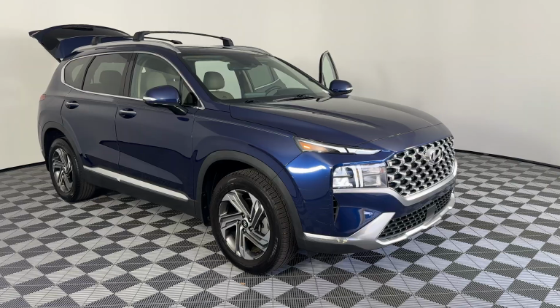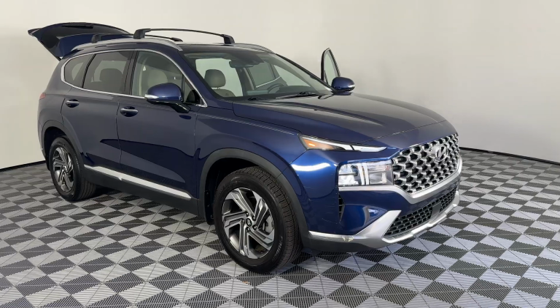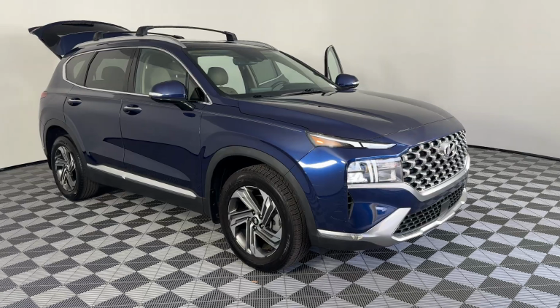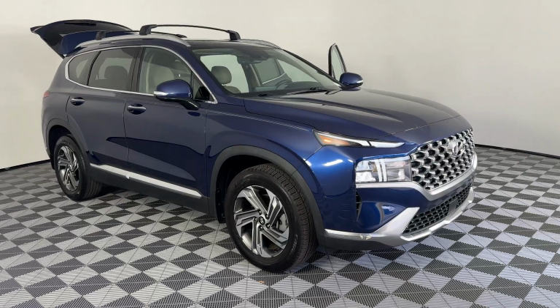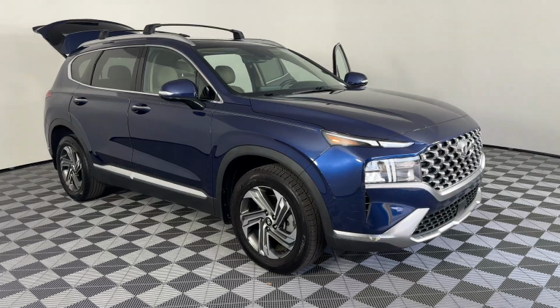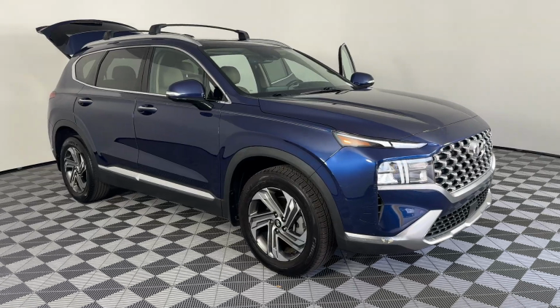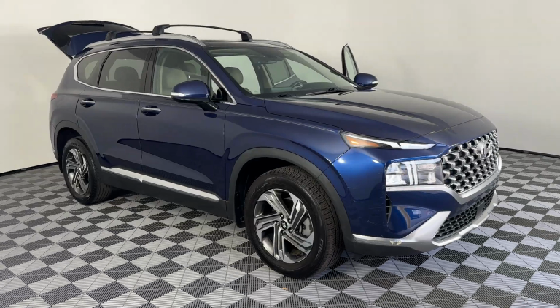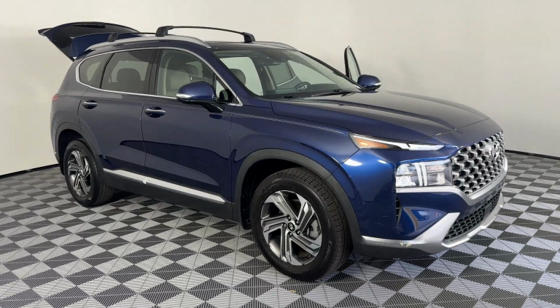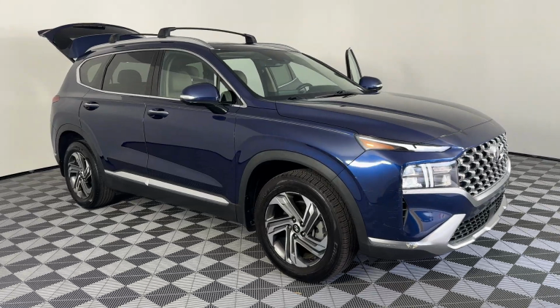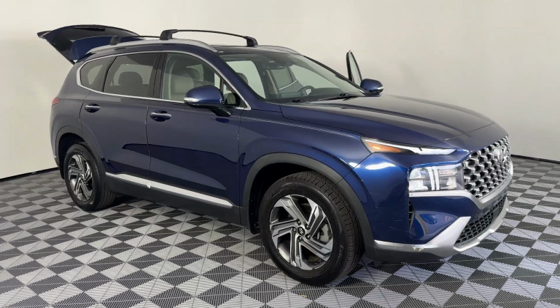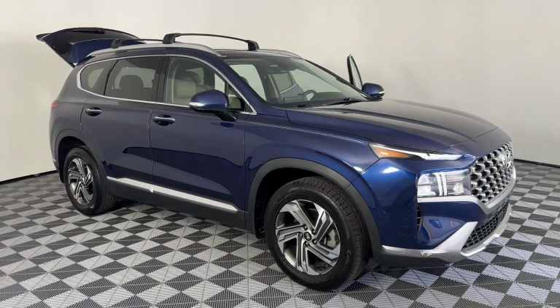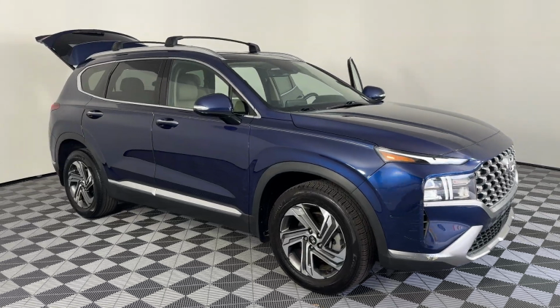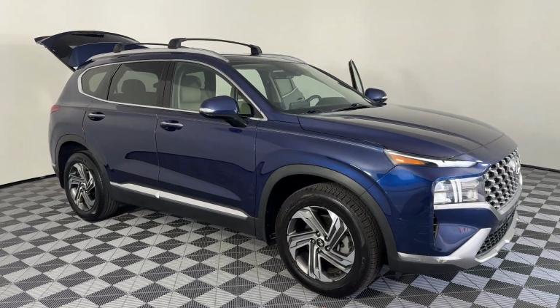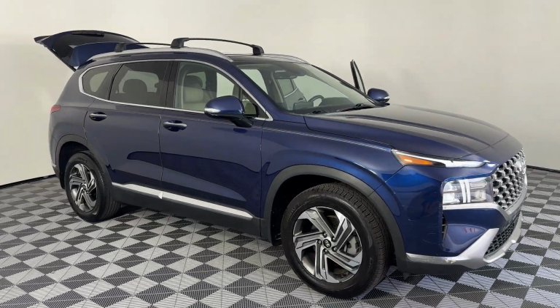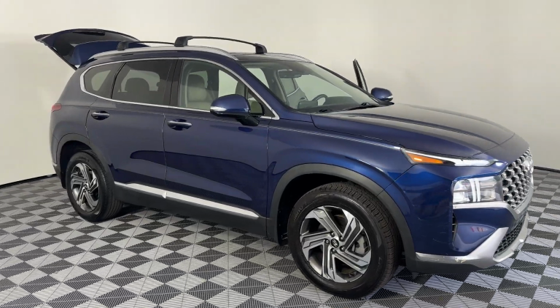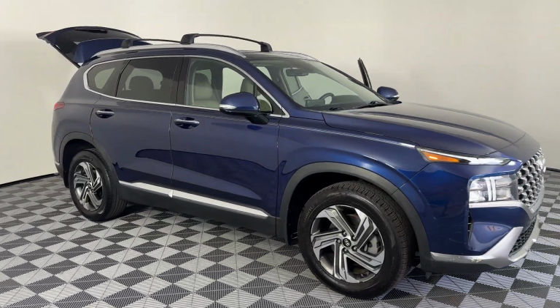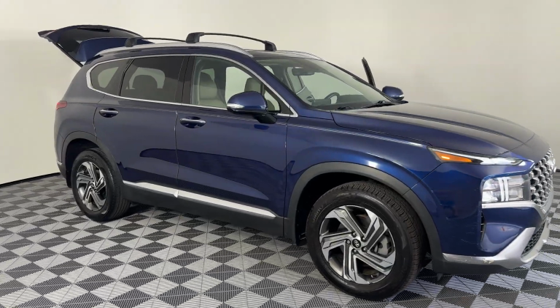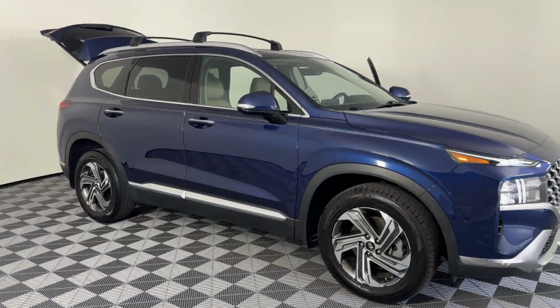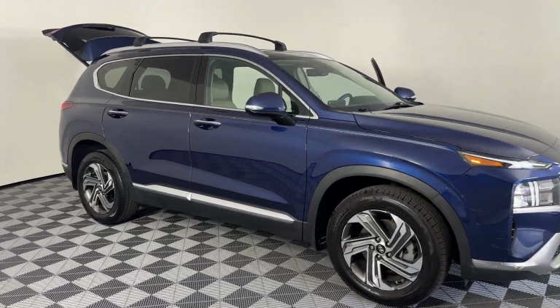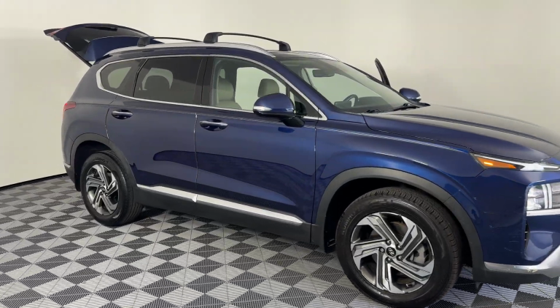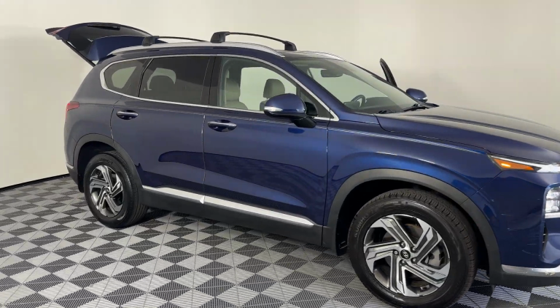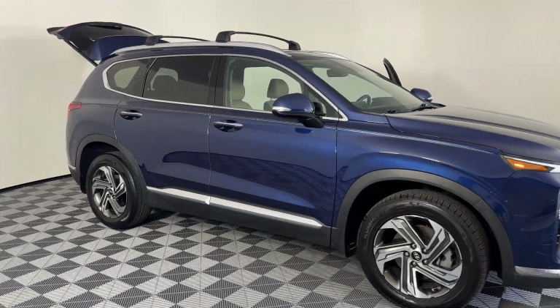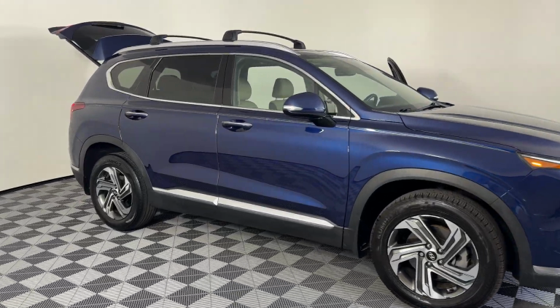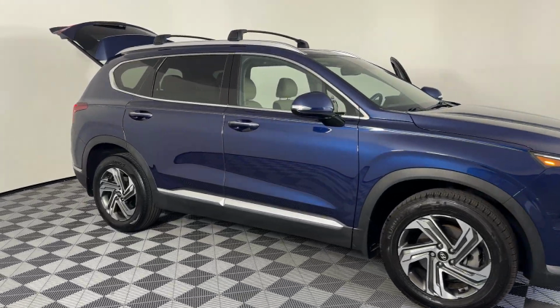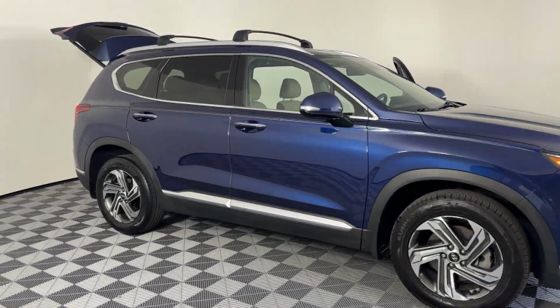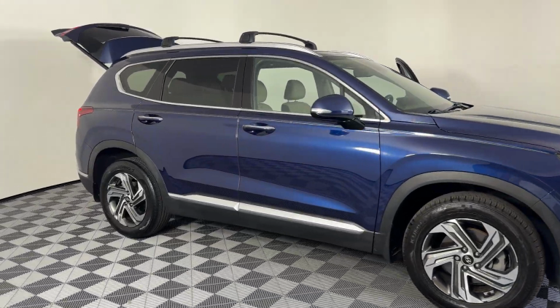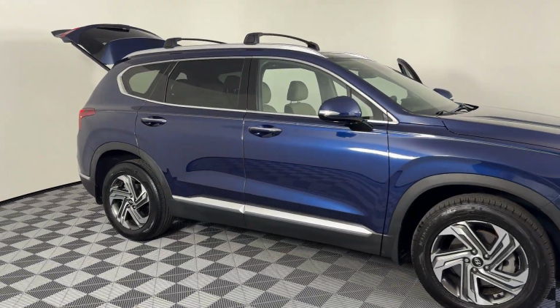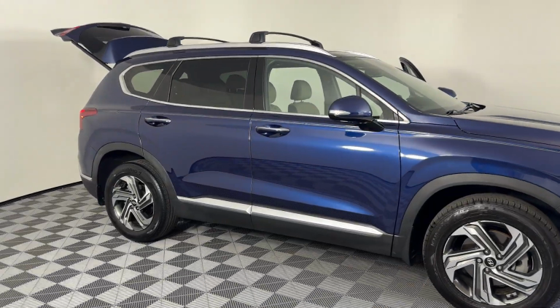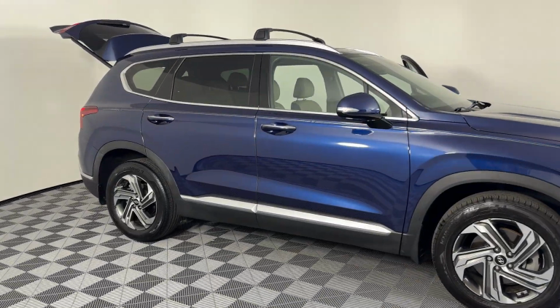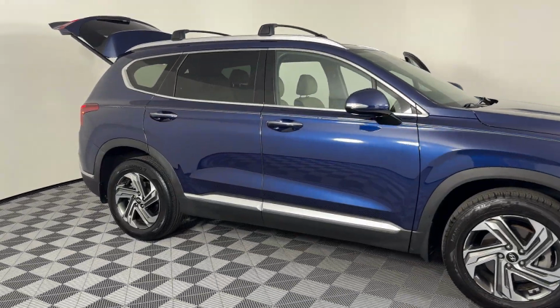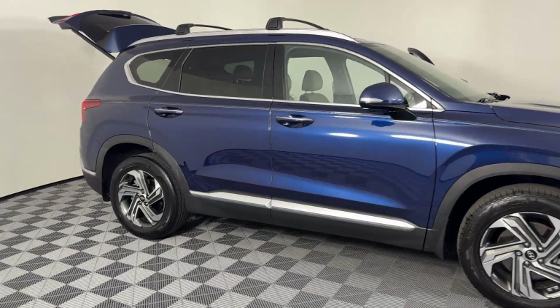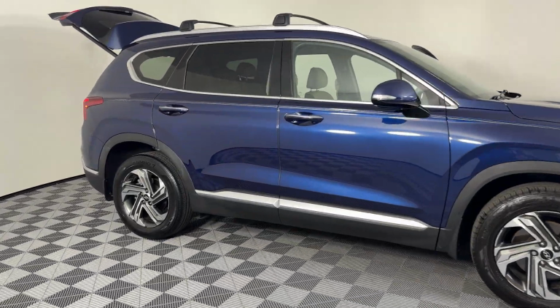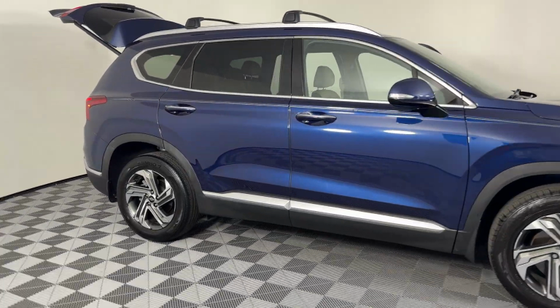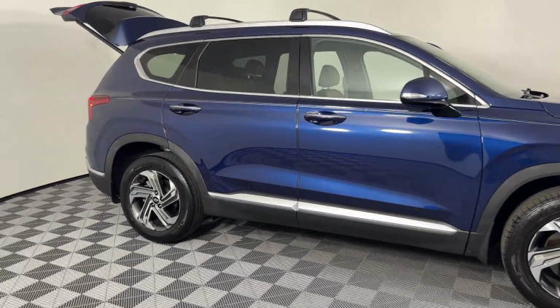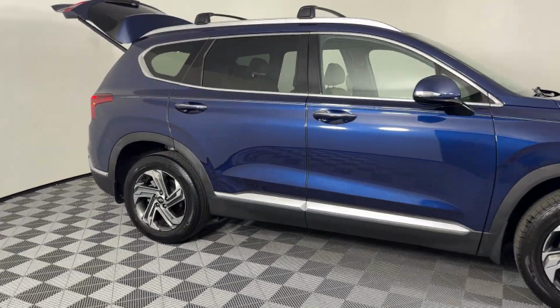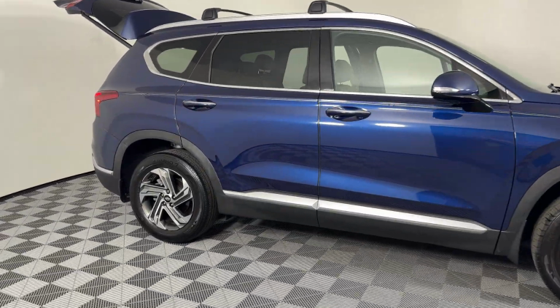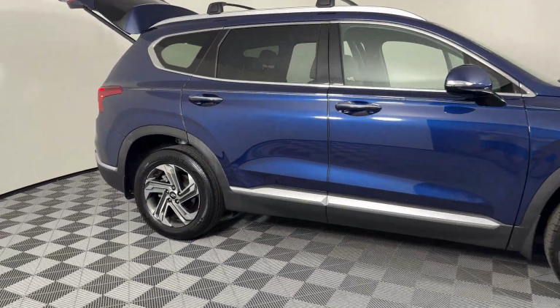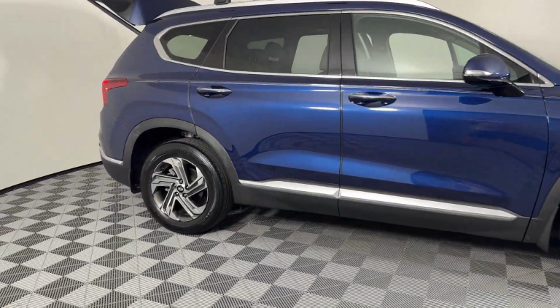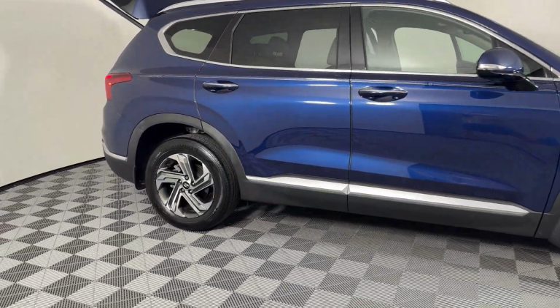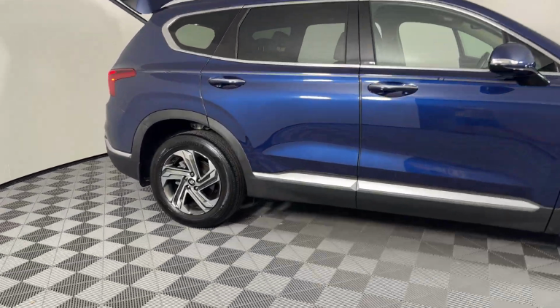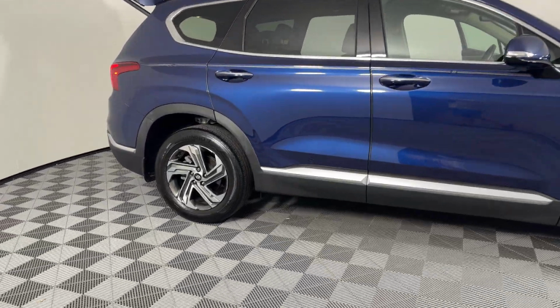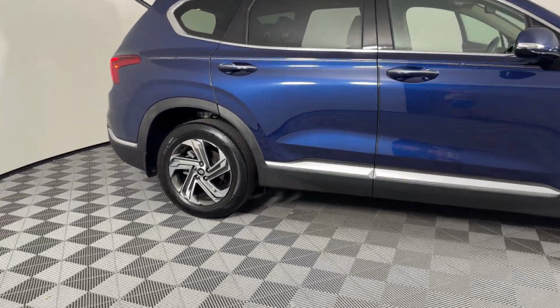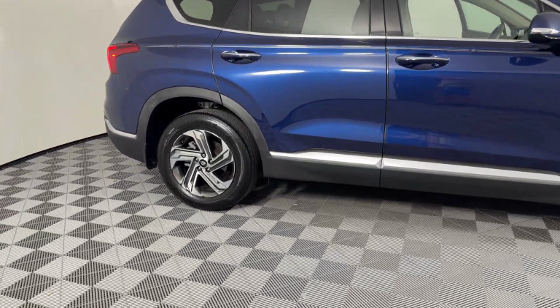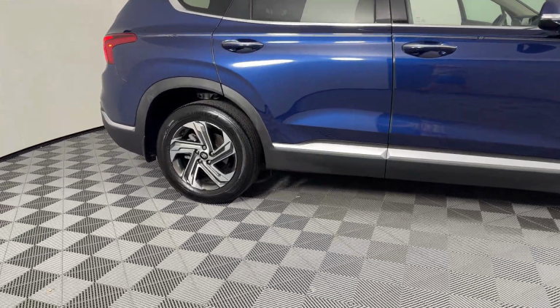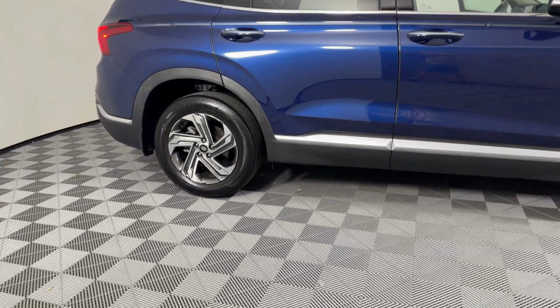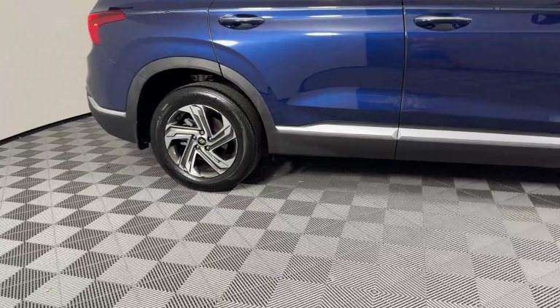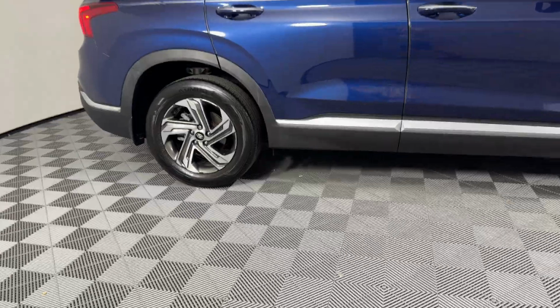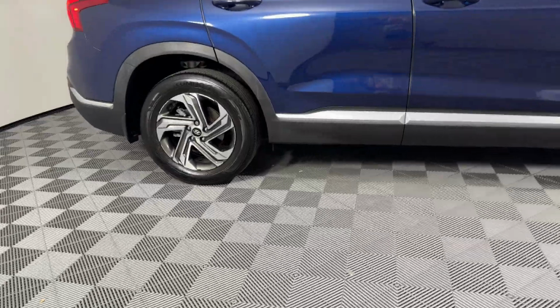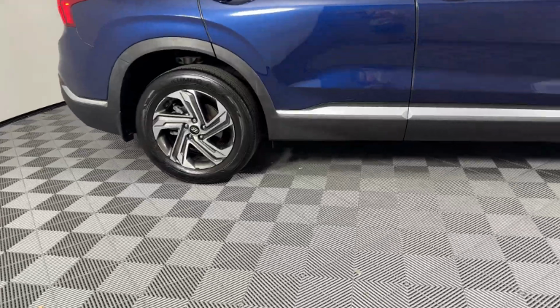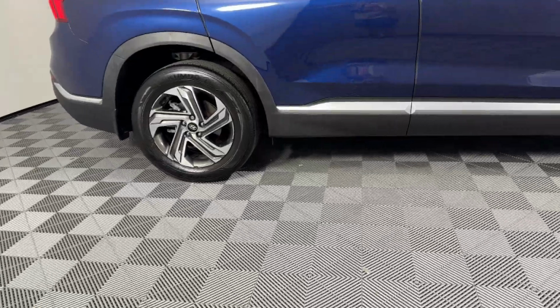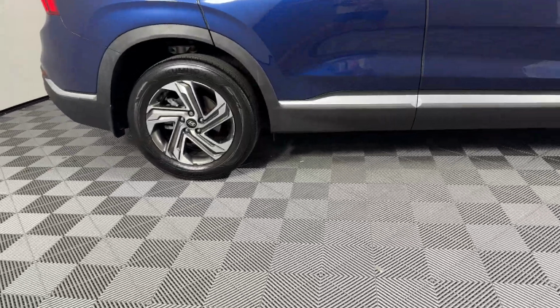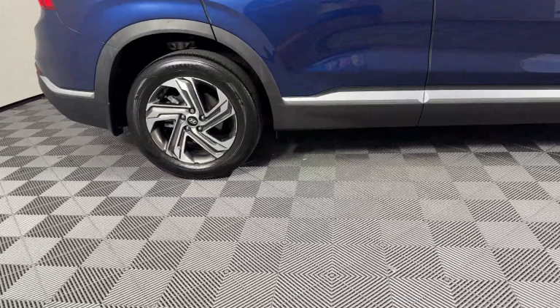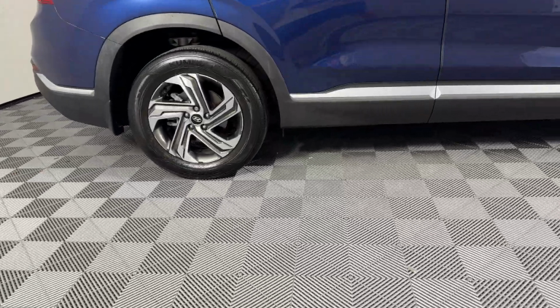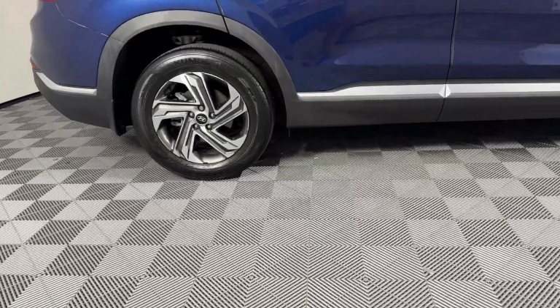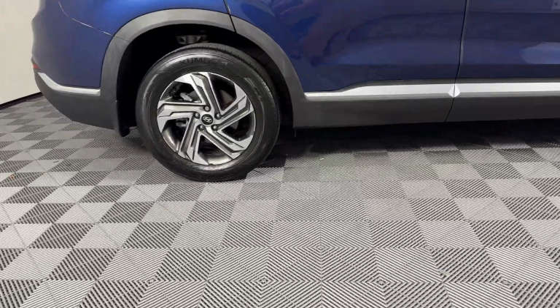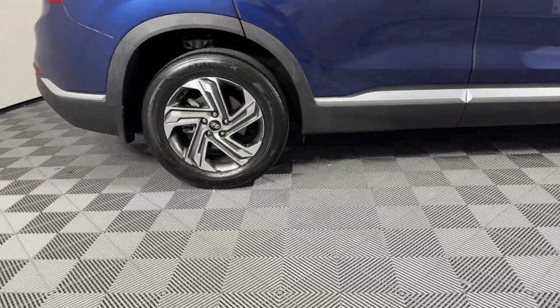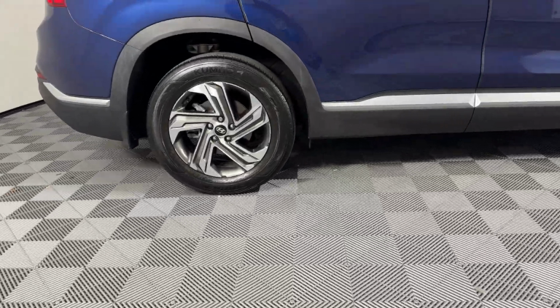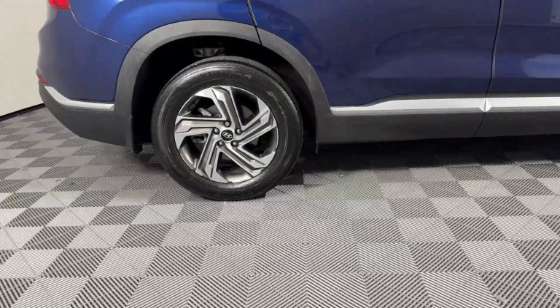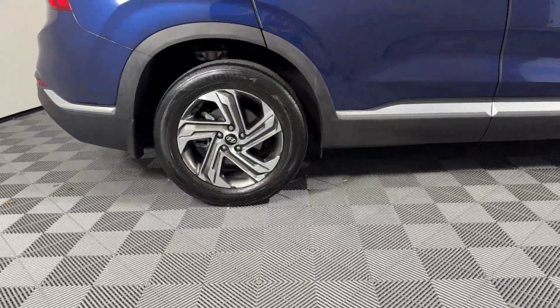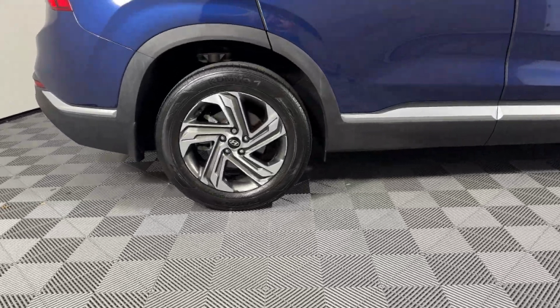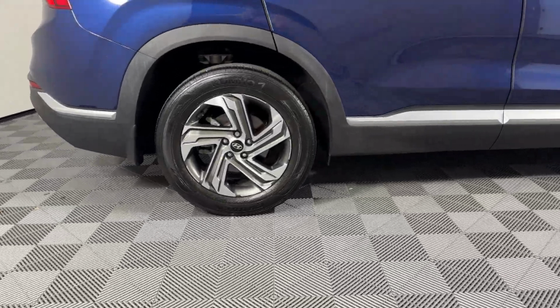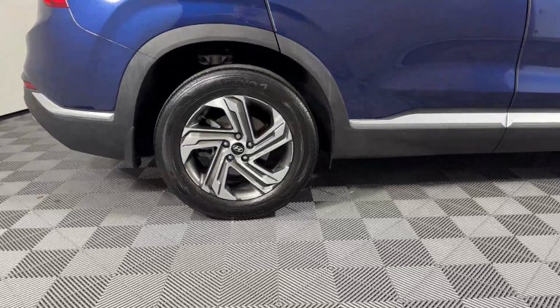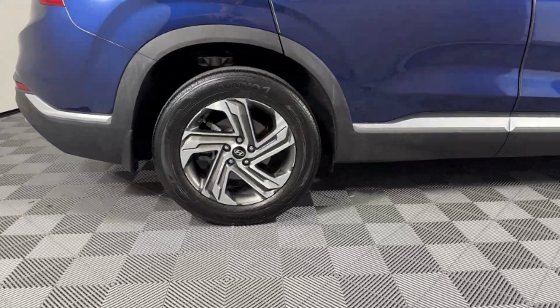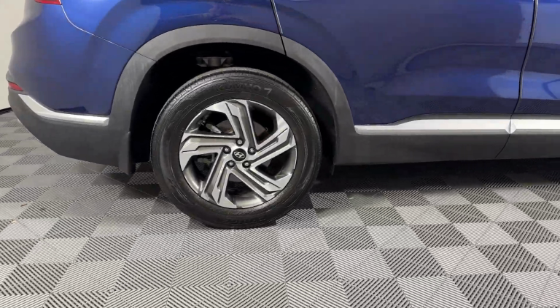2022 Hyundai Santa Fe. This SUV offers space as well as power and performance.